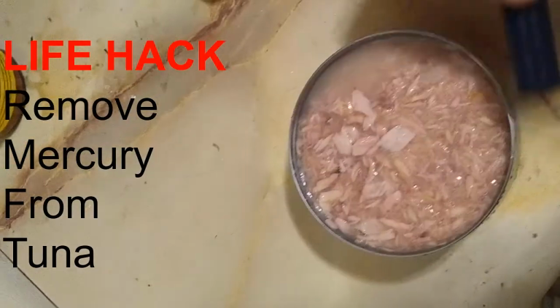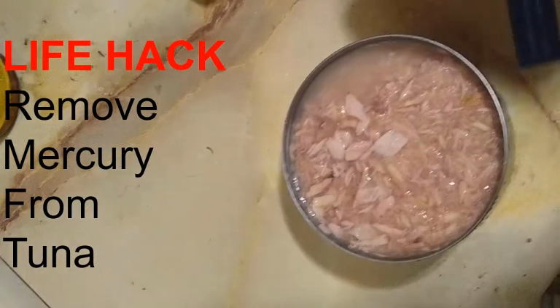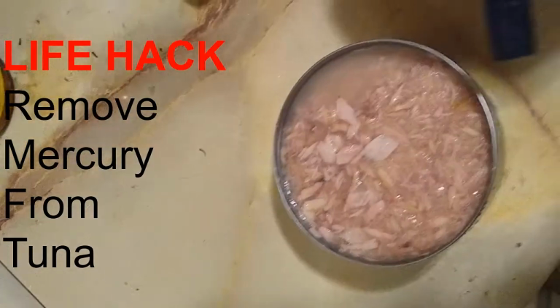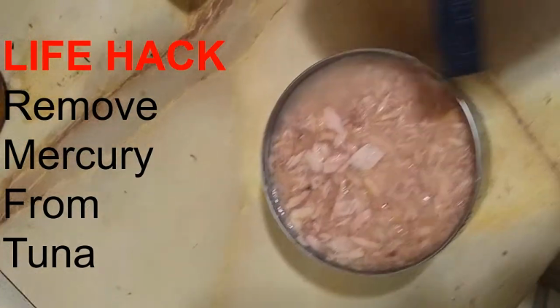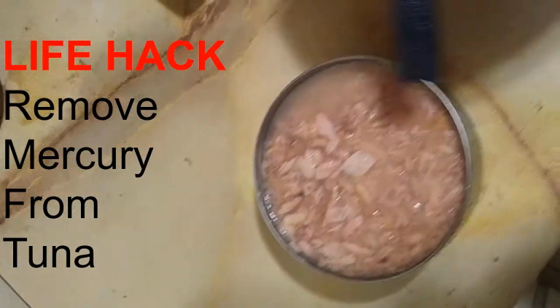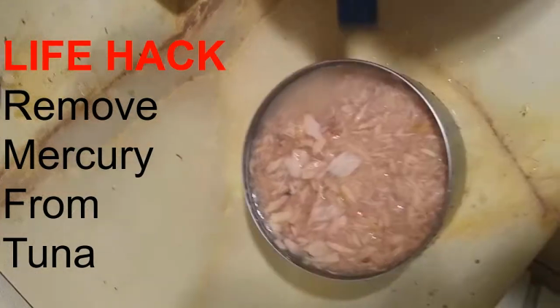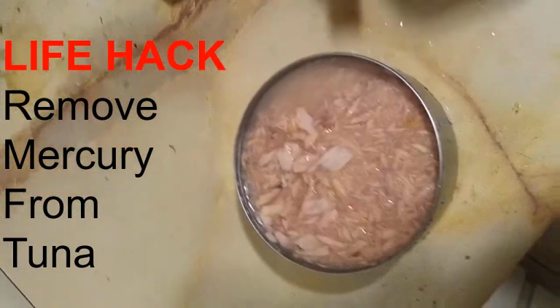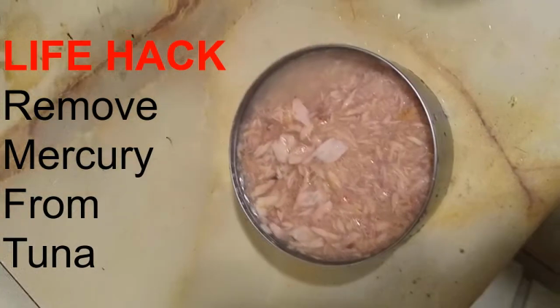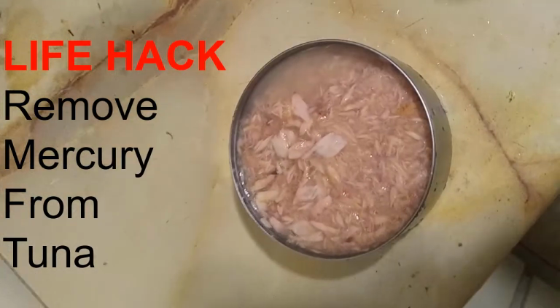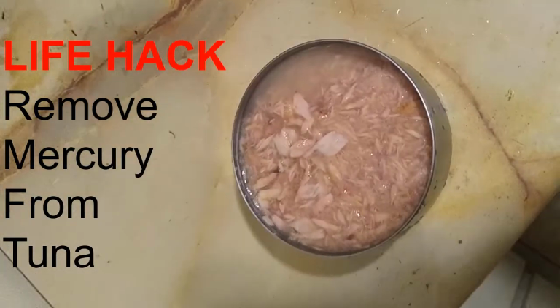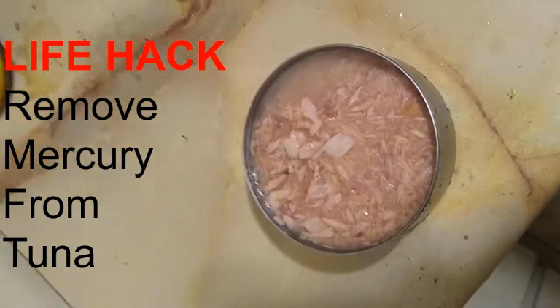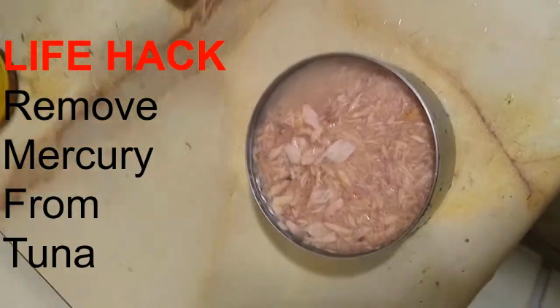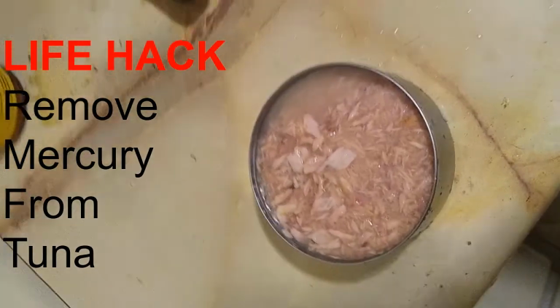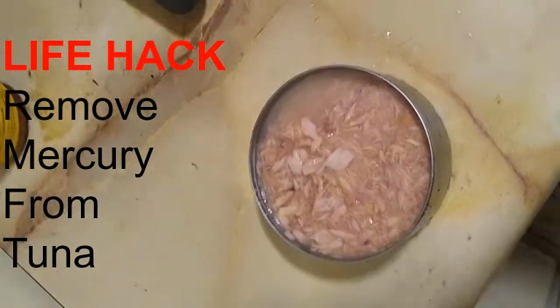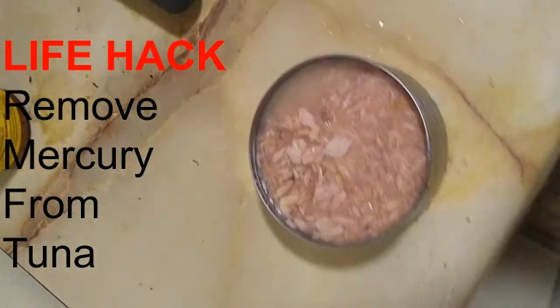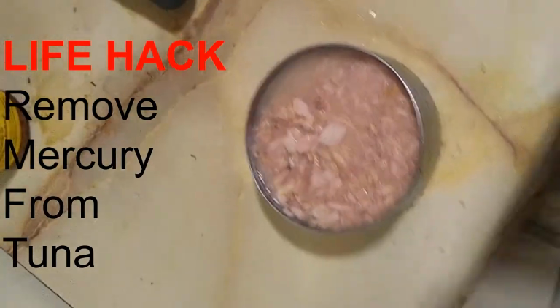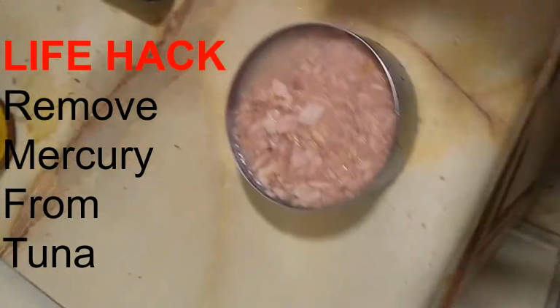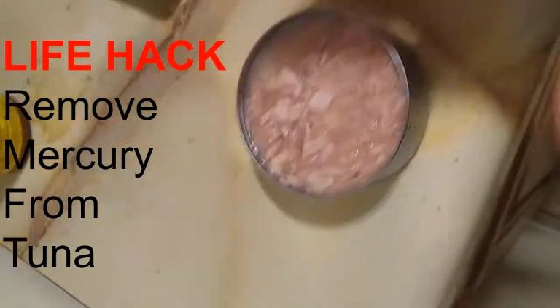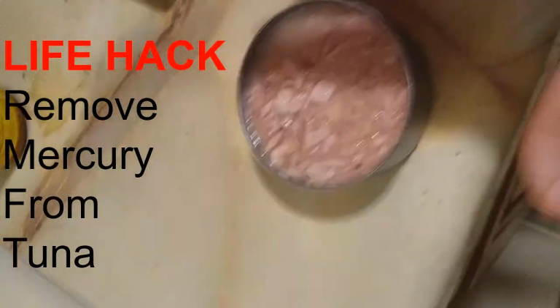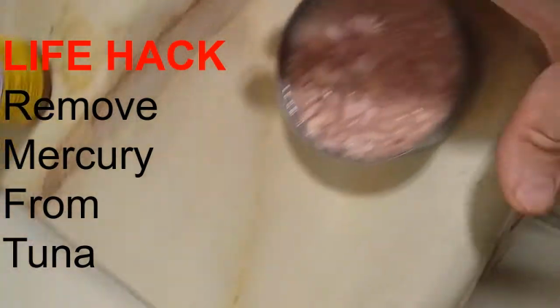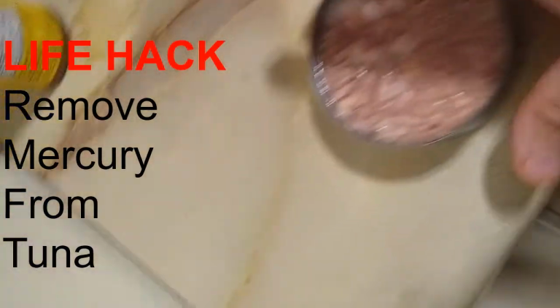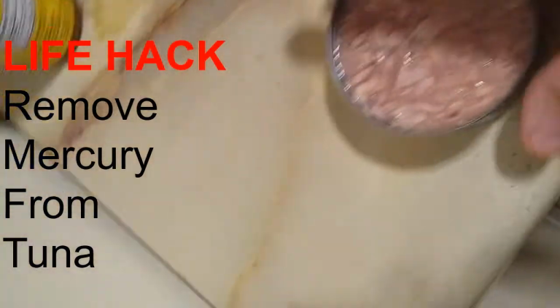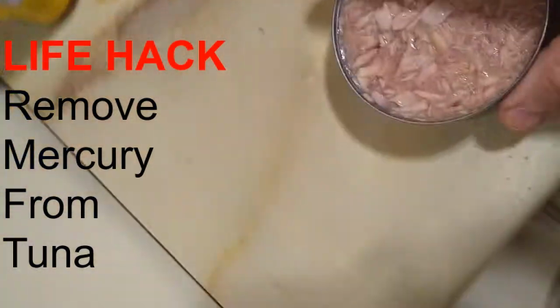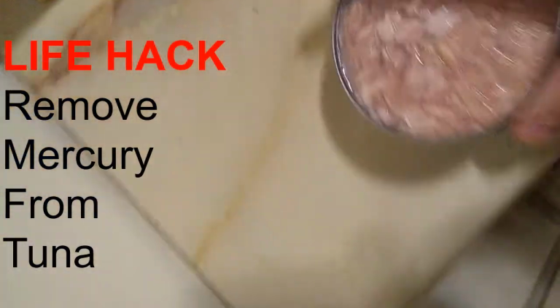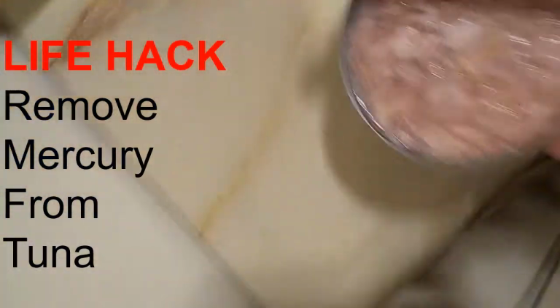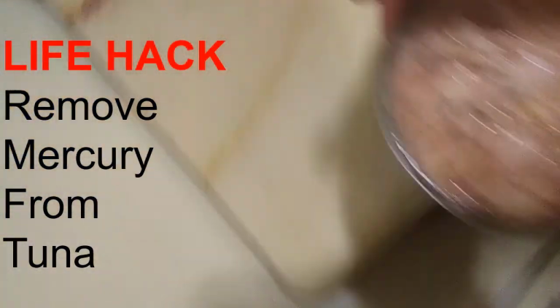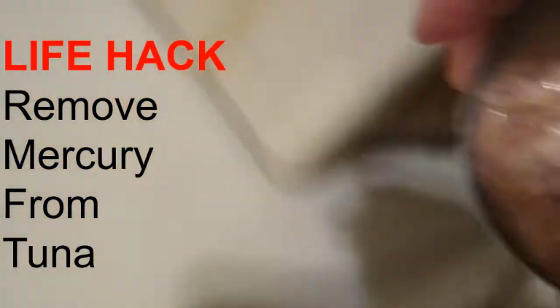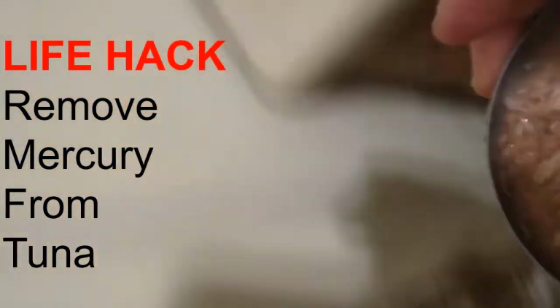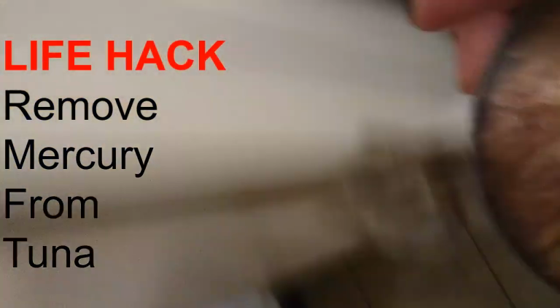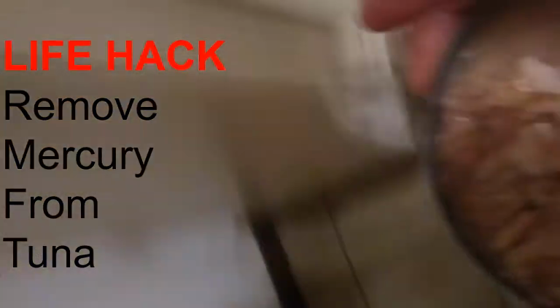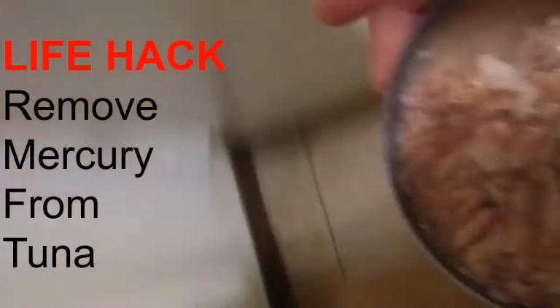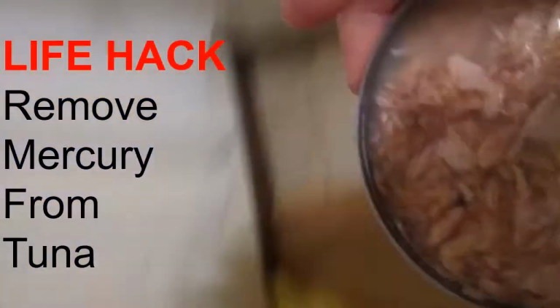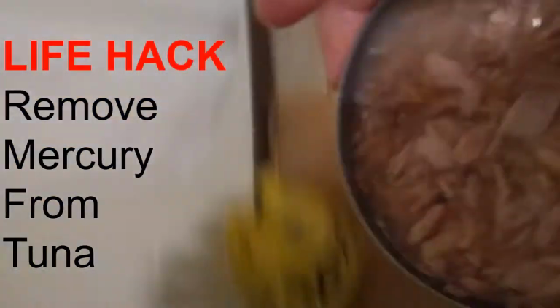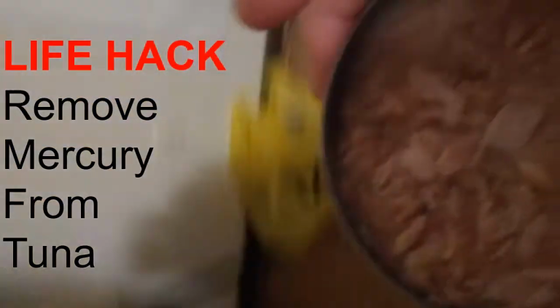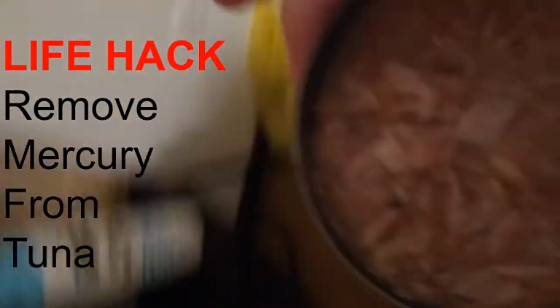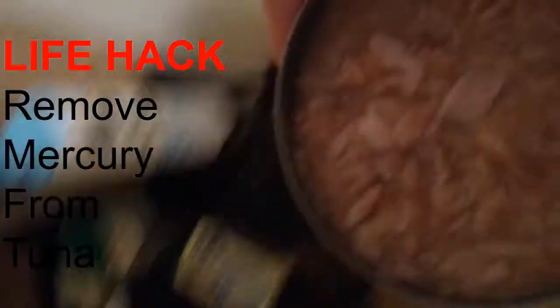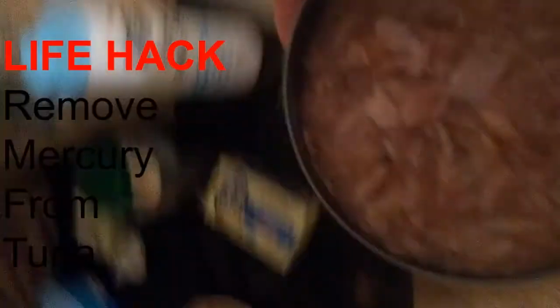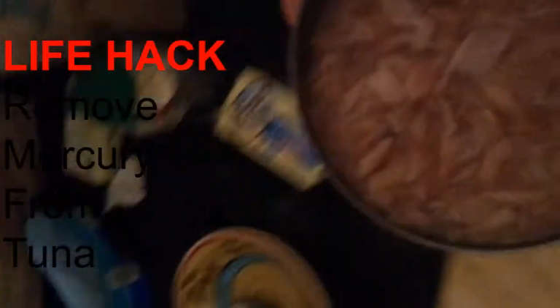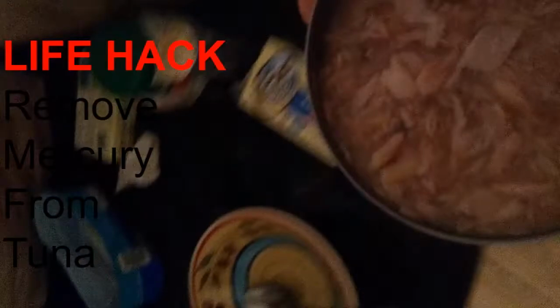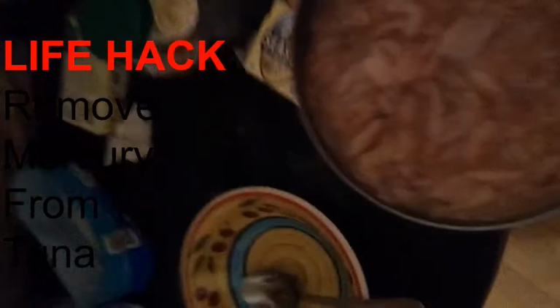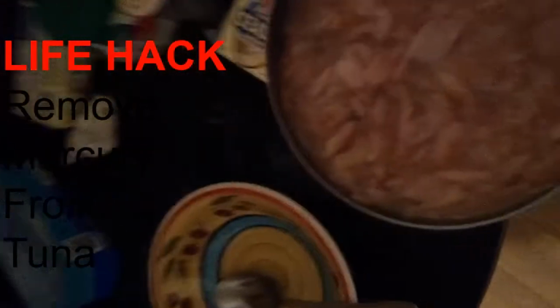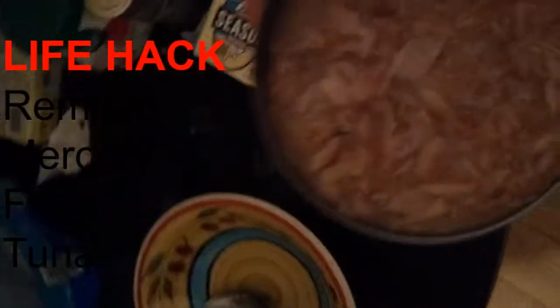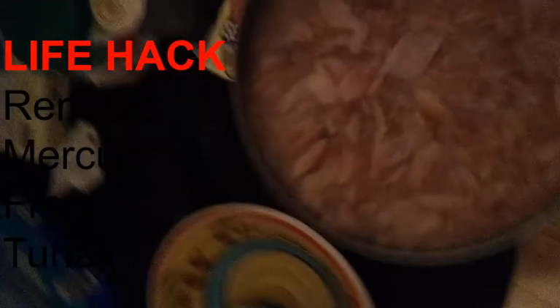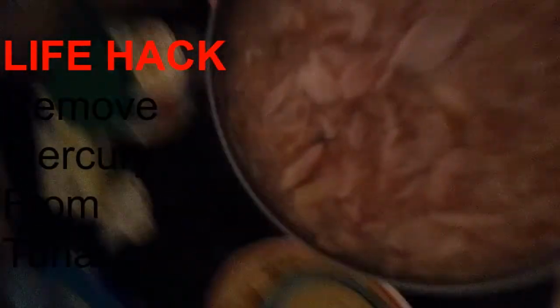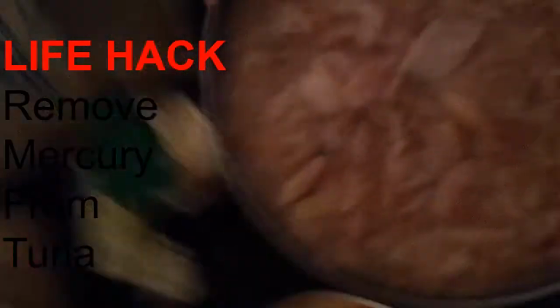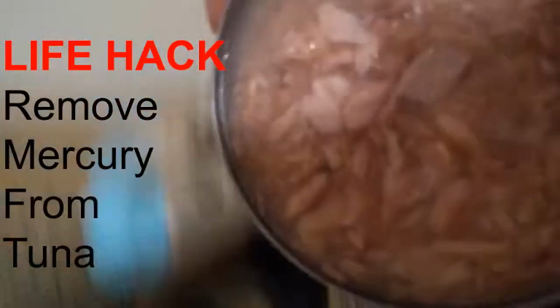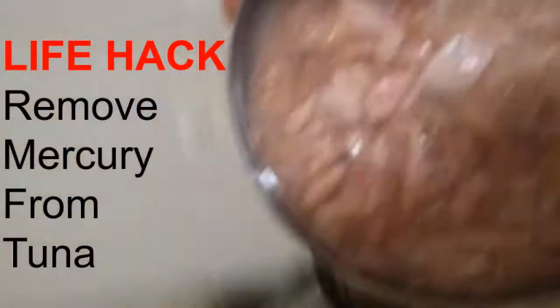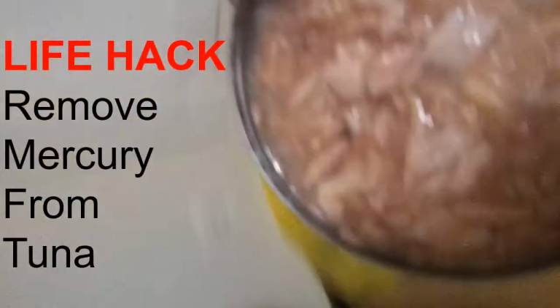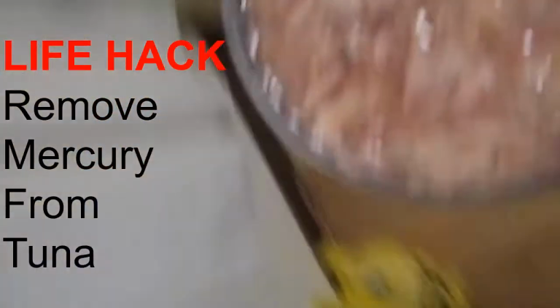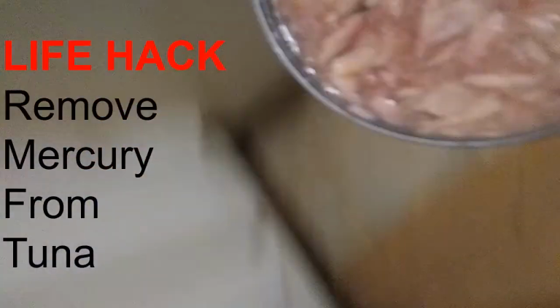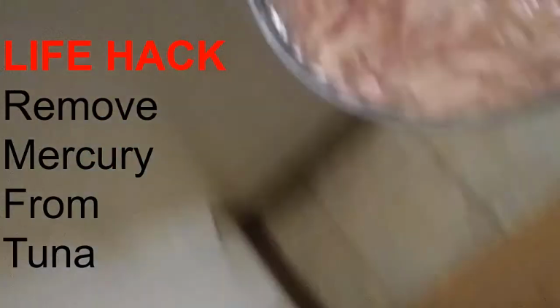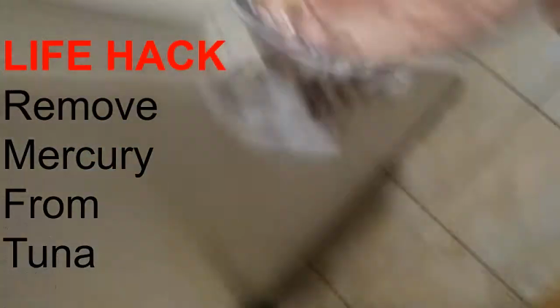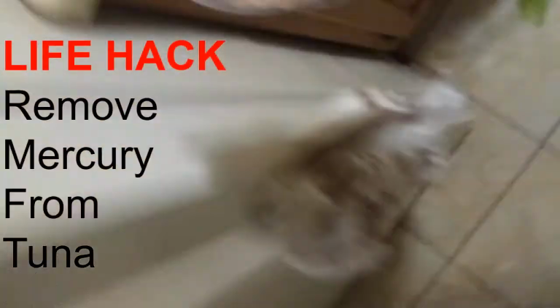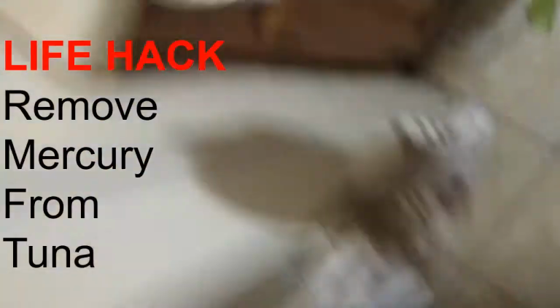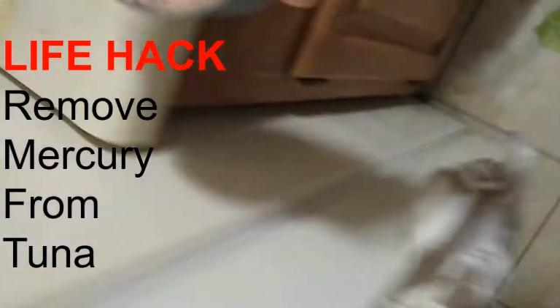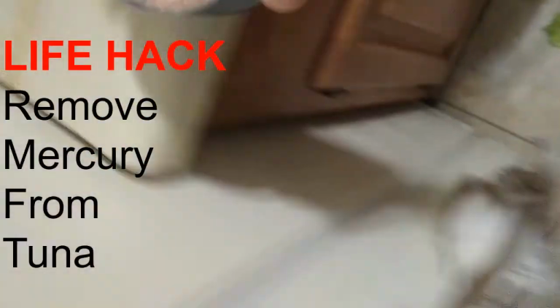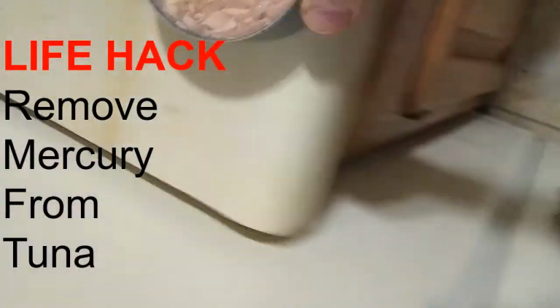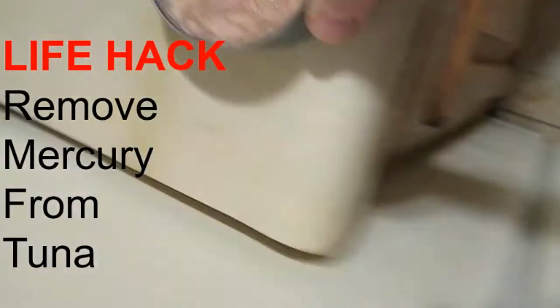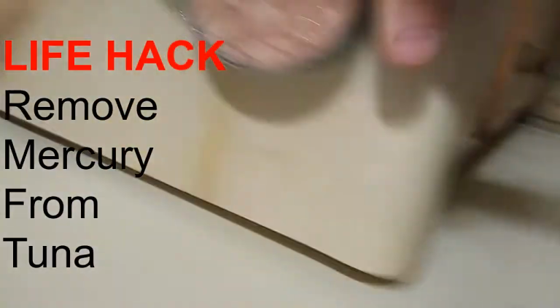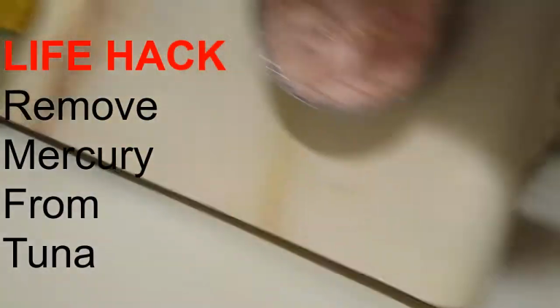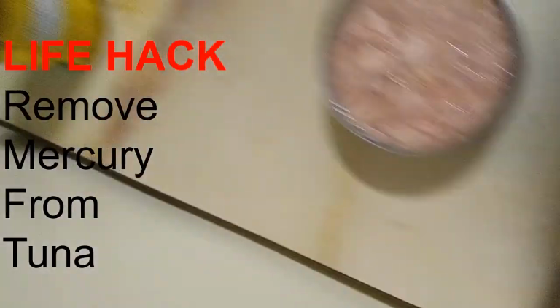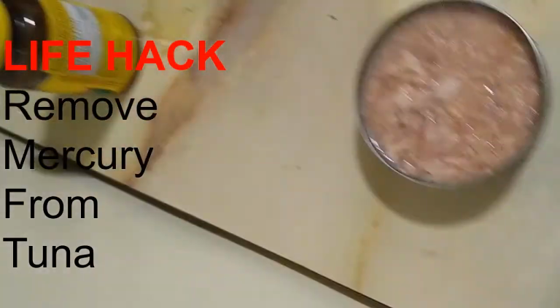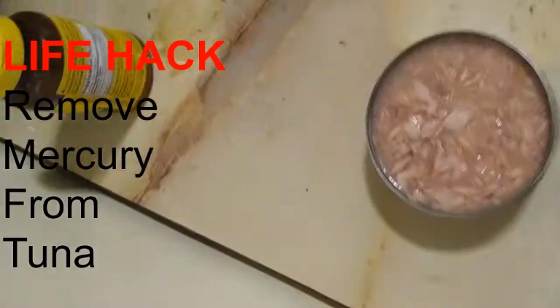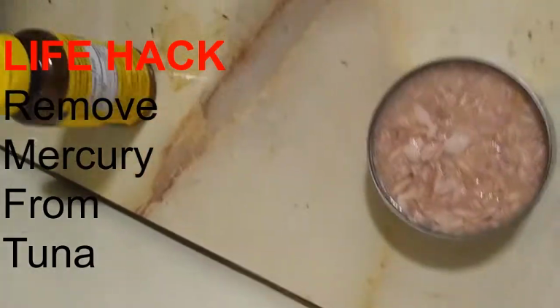Alright, so now they're all removed and now you can eat the tuna — now it's safe to eat it. Thanks guys.